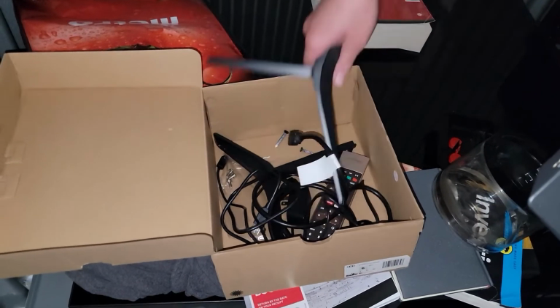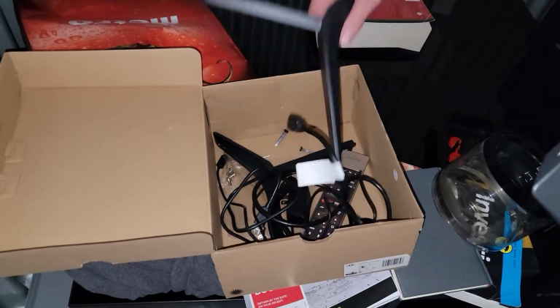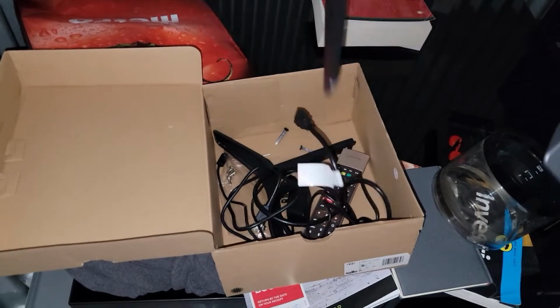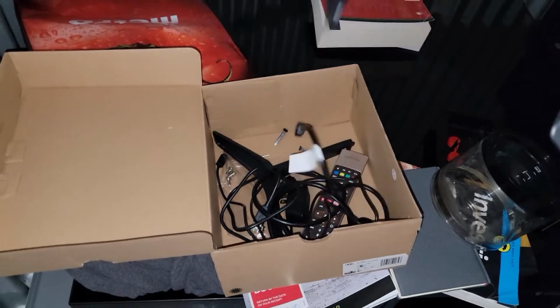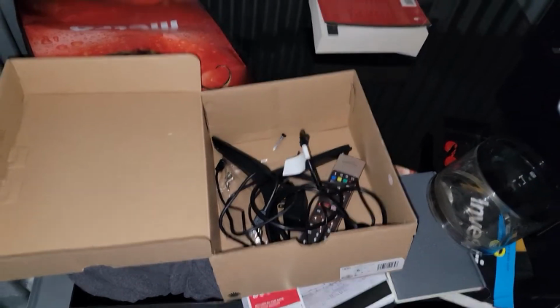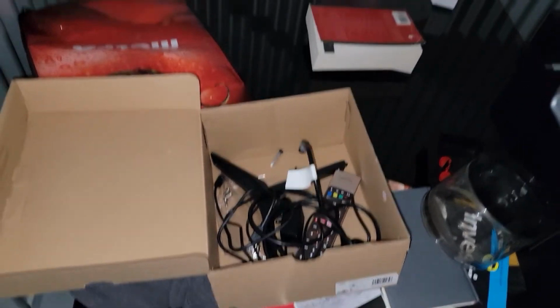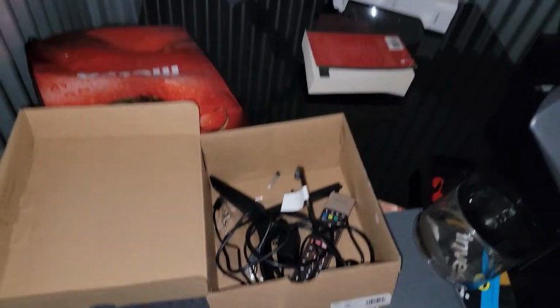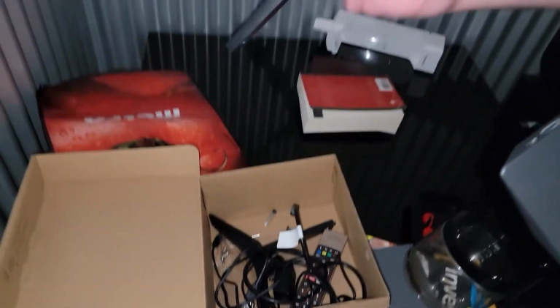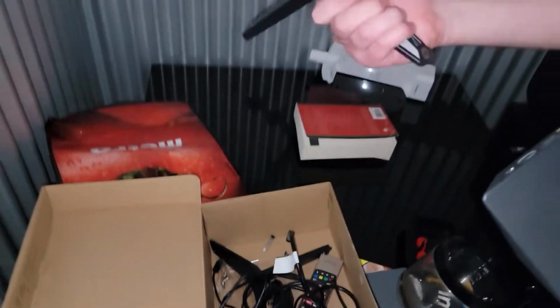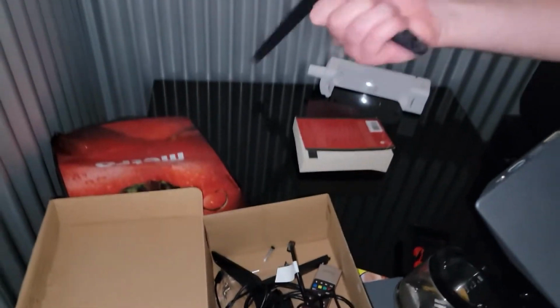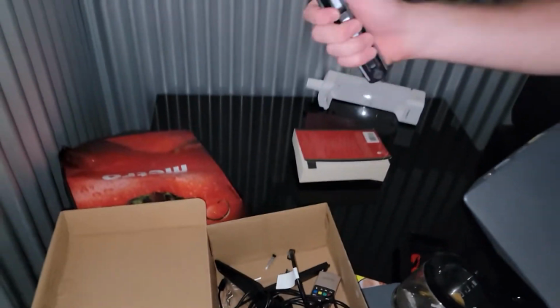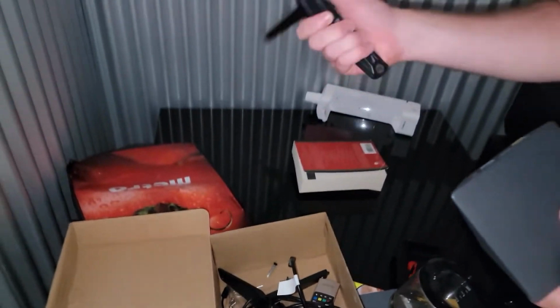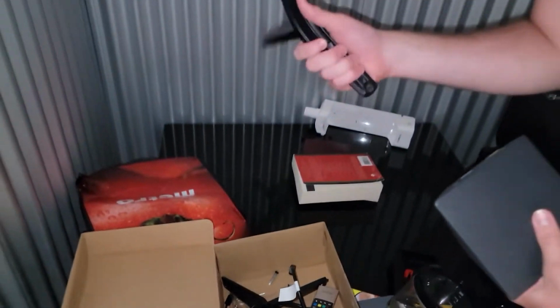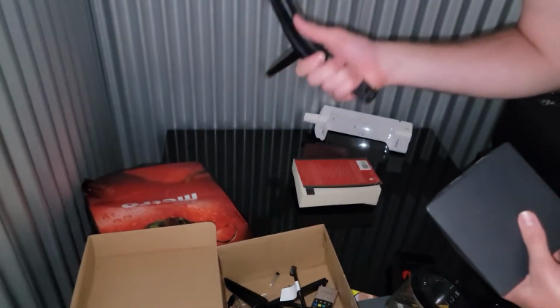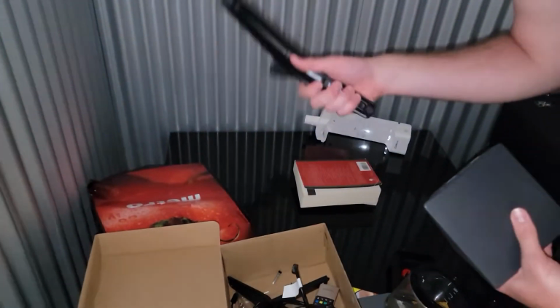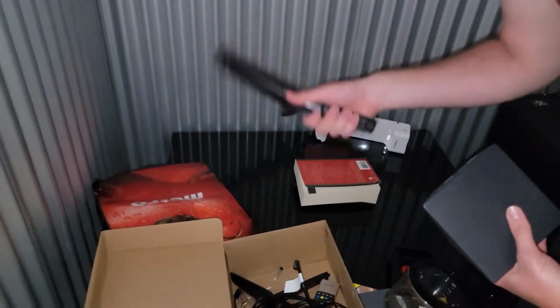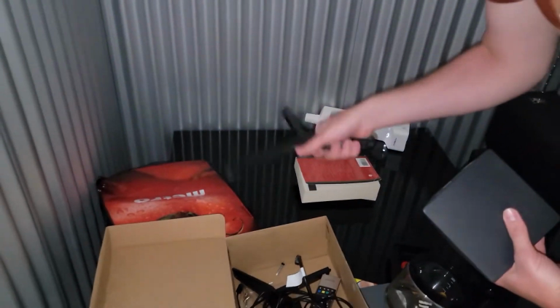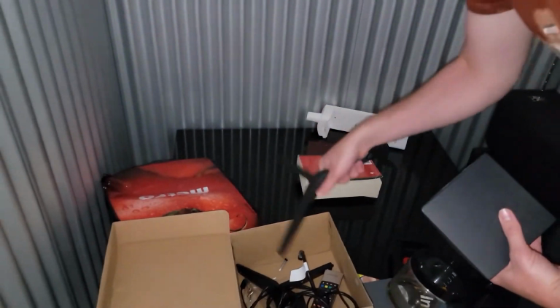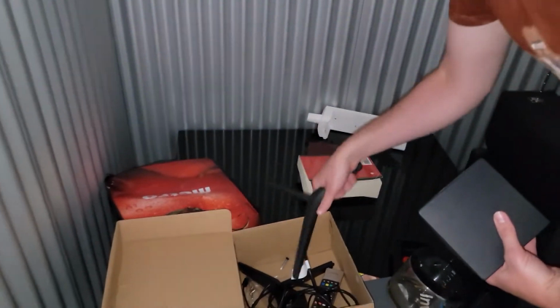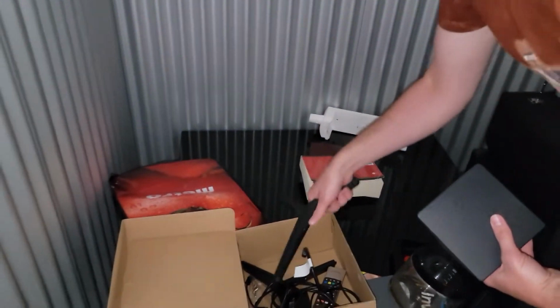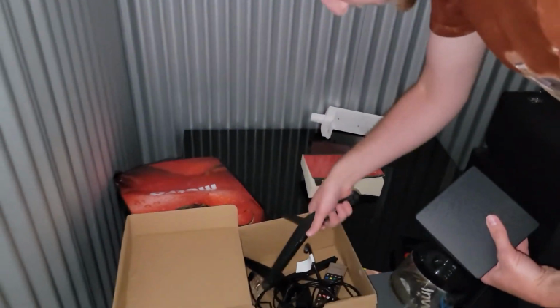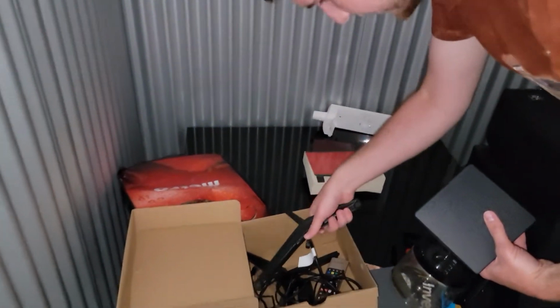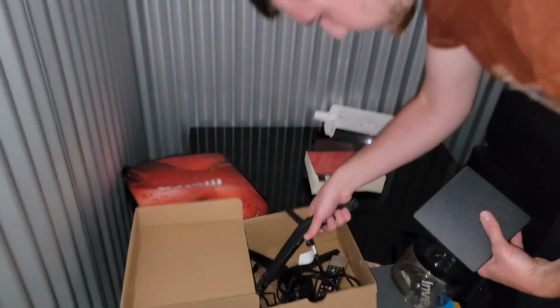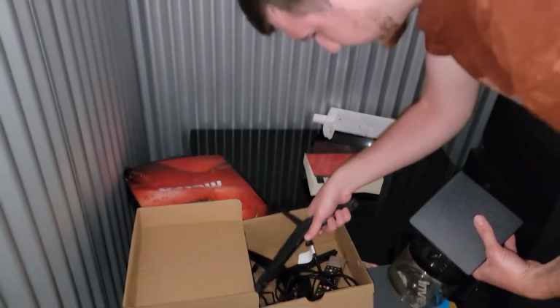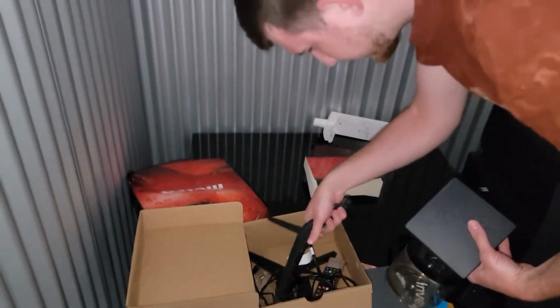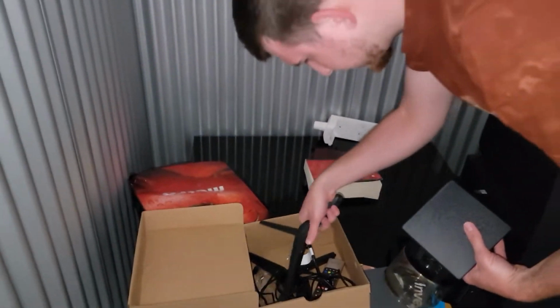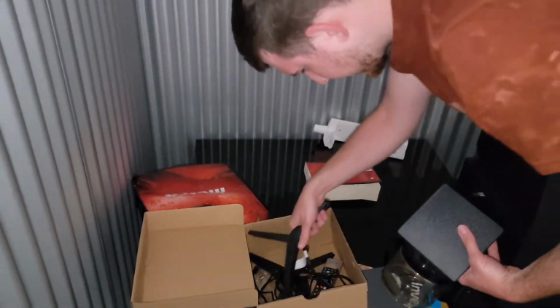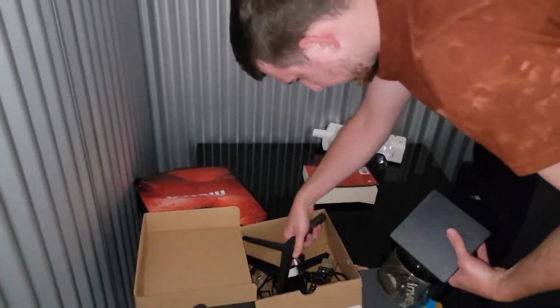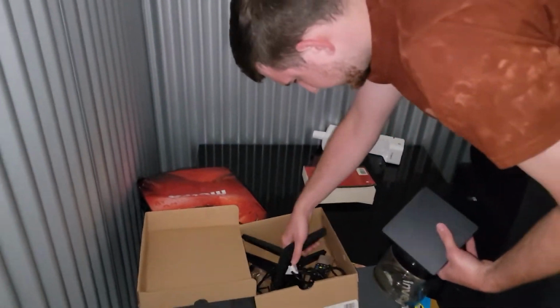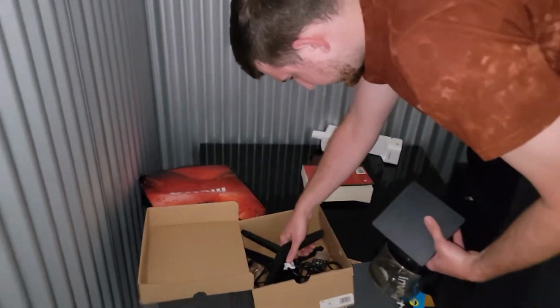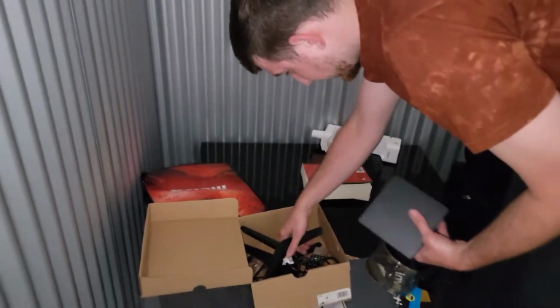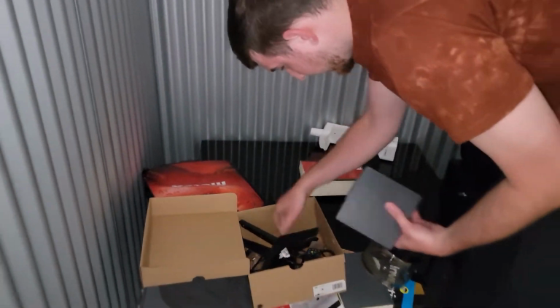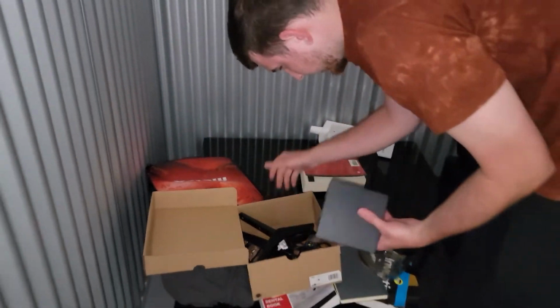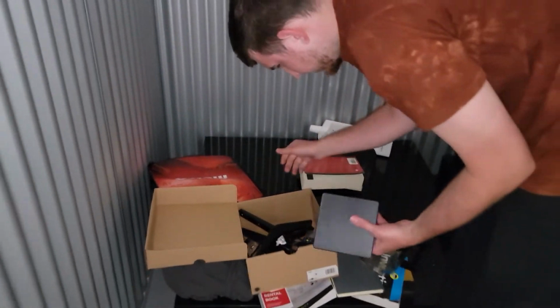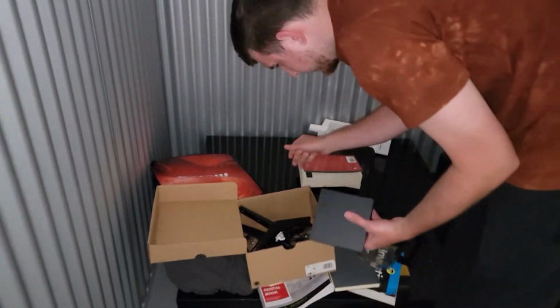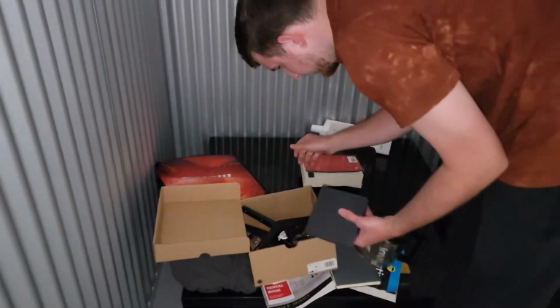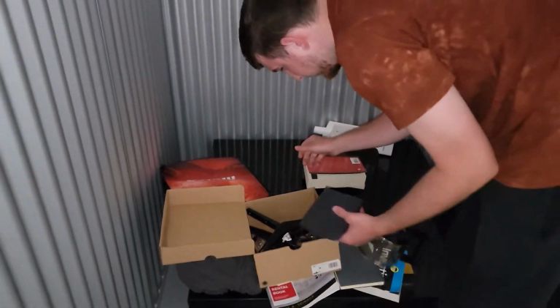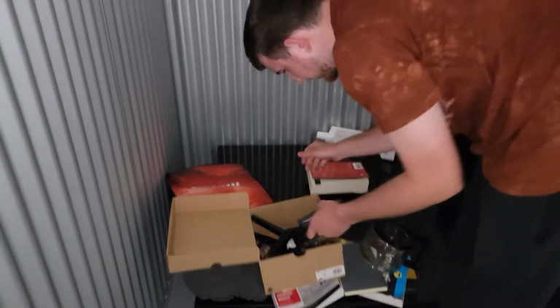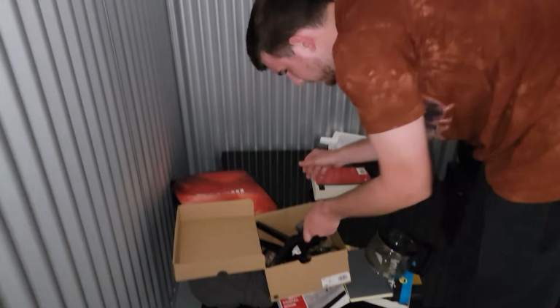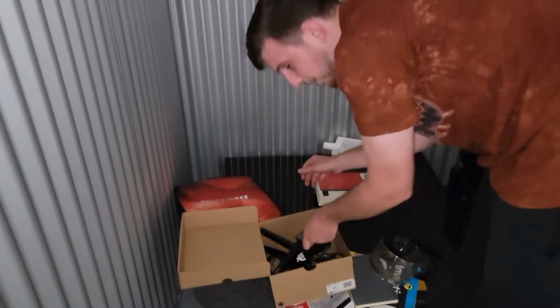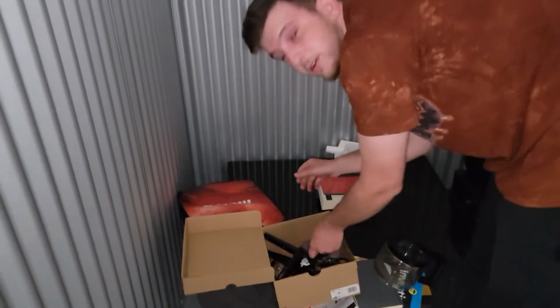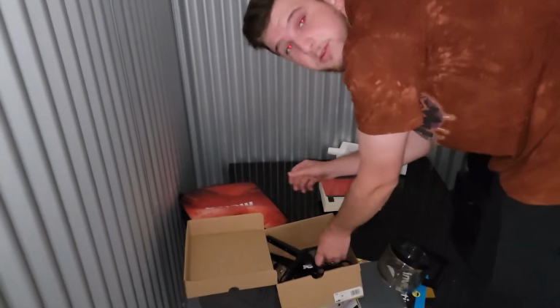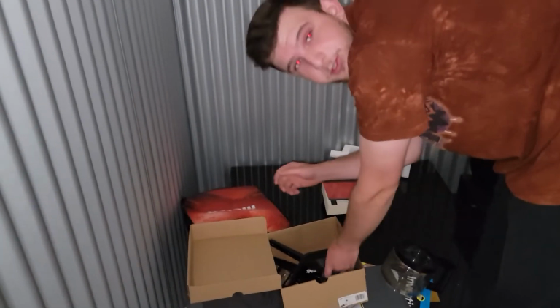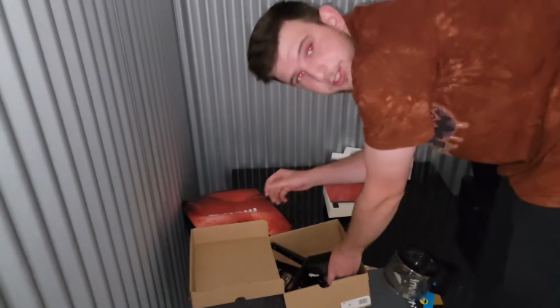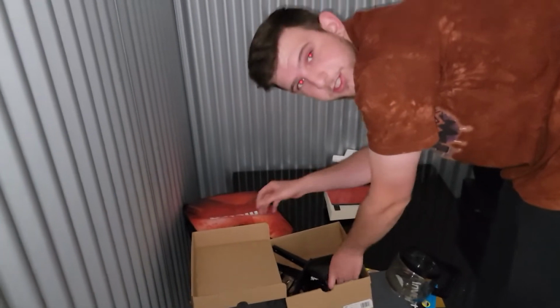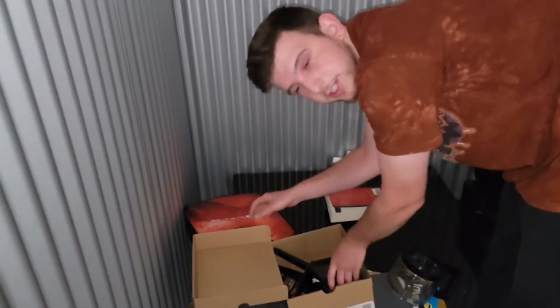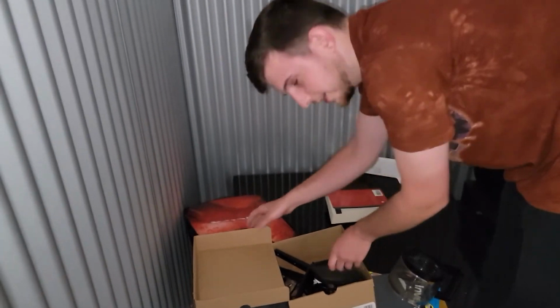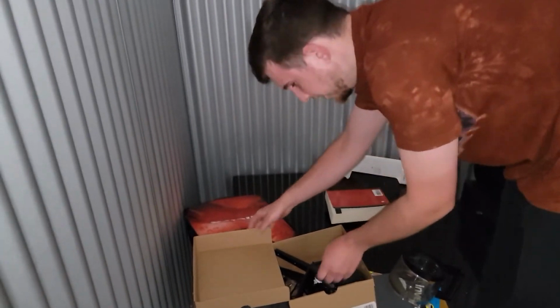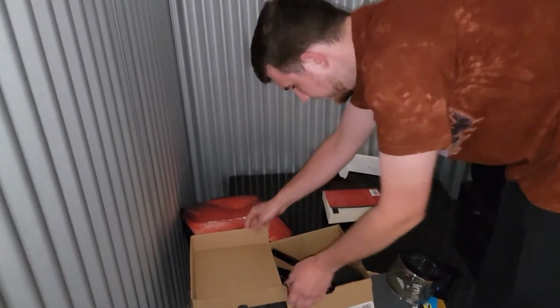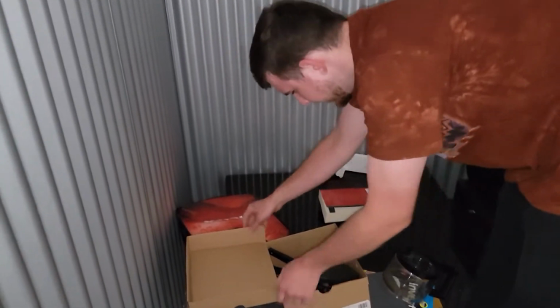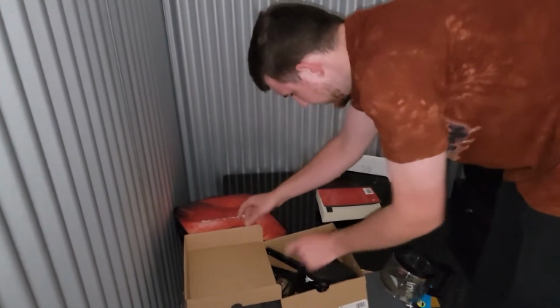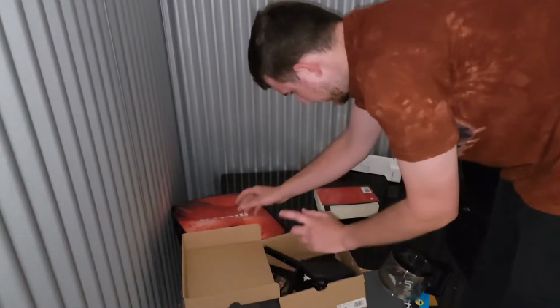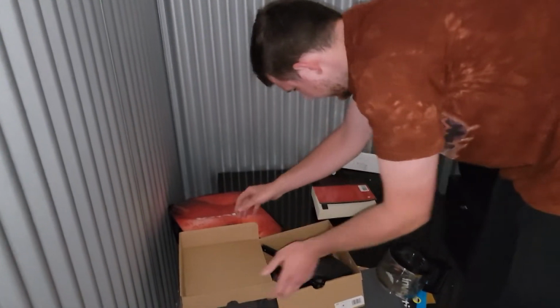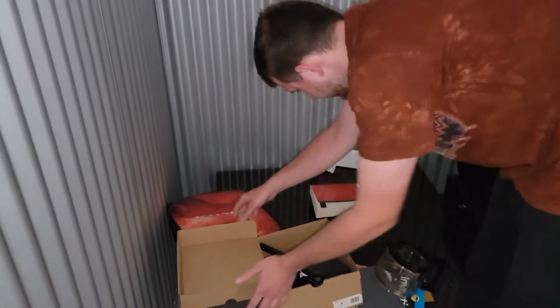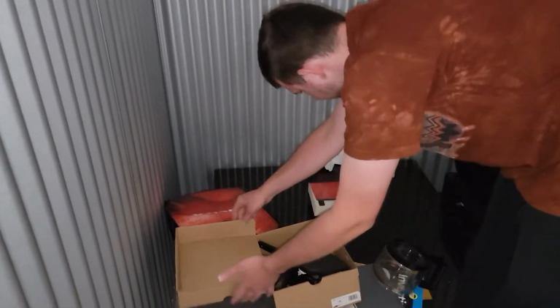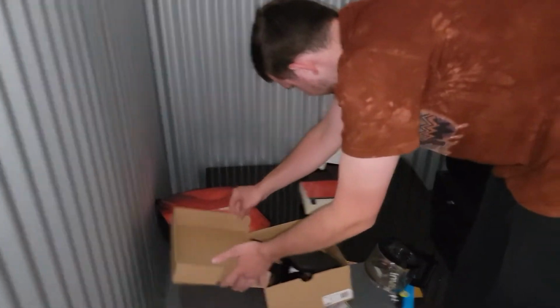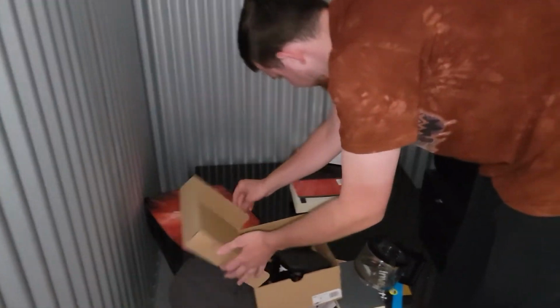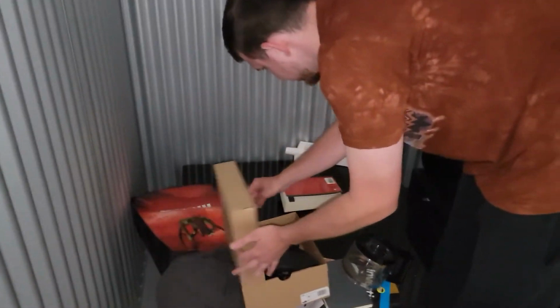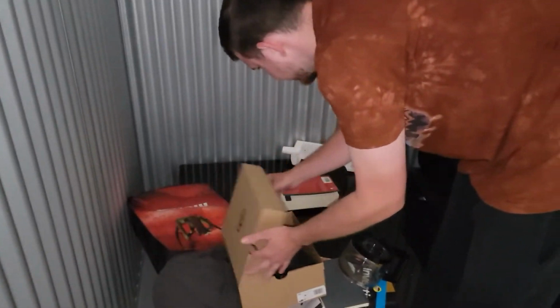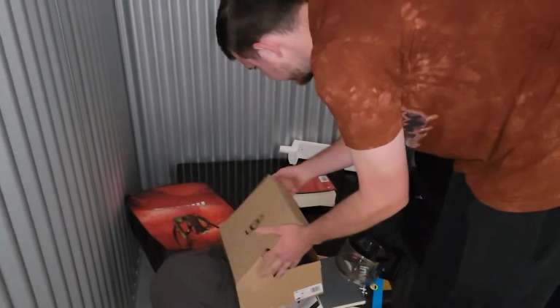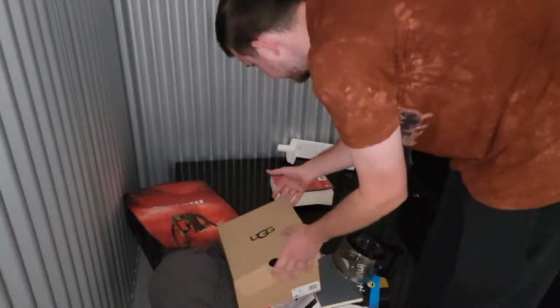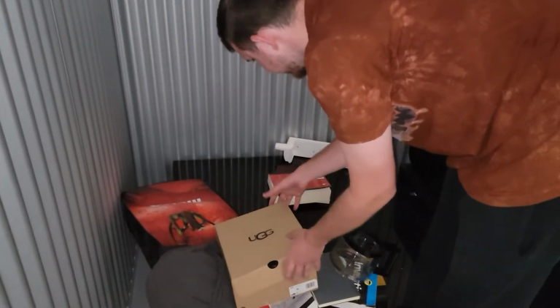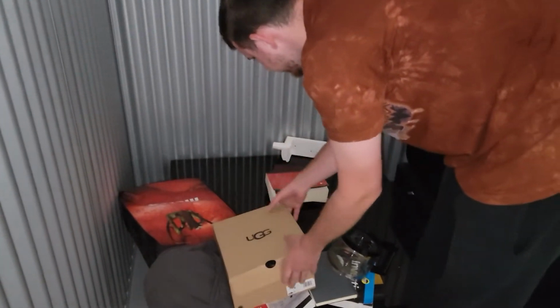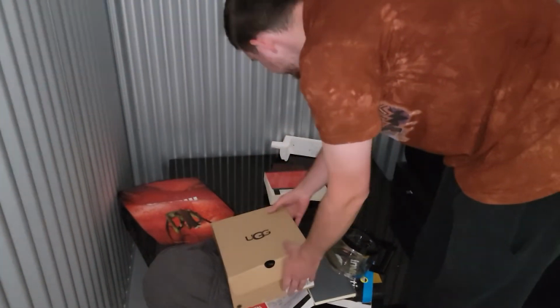We've got a Ugg box — but there are no Uggs in the box. Instead, there's a Rogers modem, TV stands, the TV remote, and cords for them.